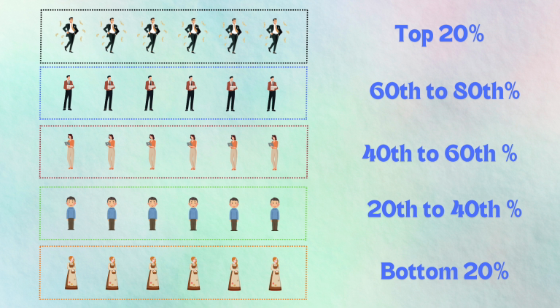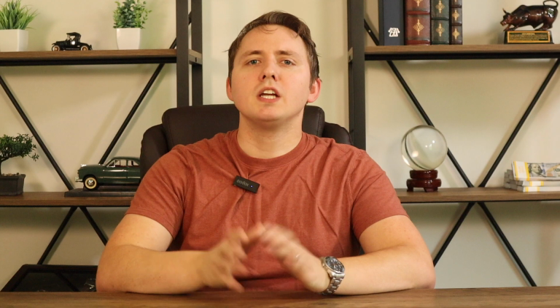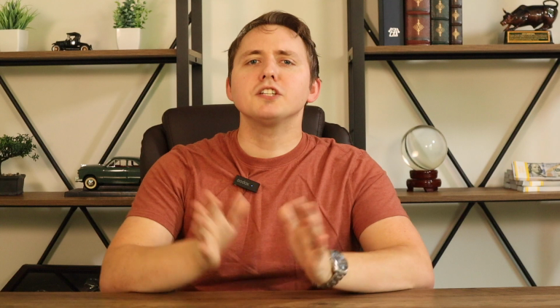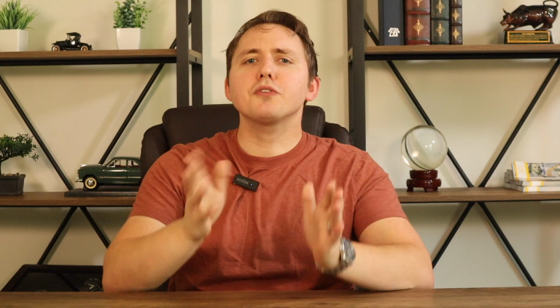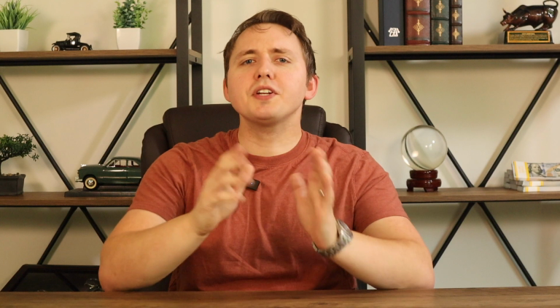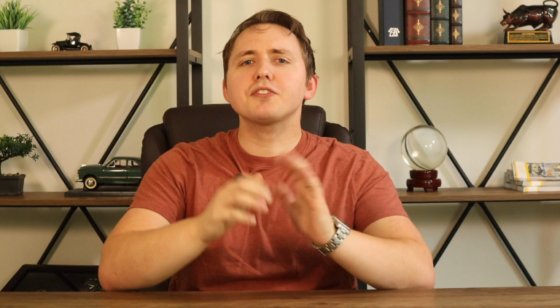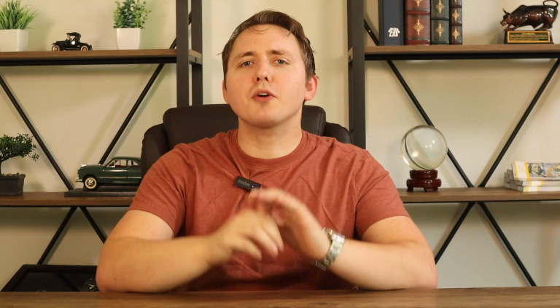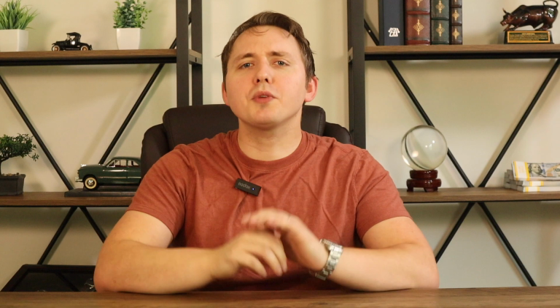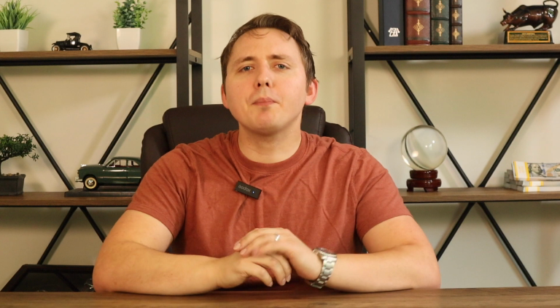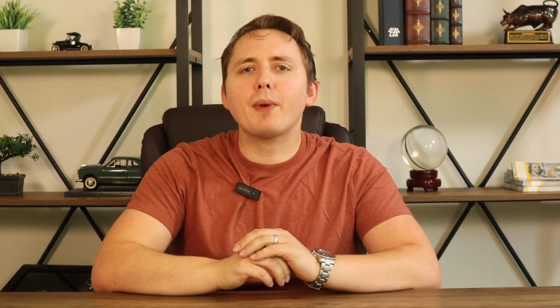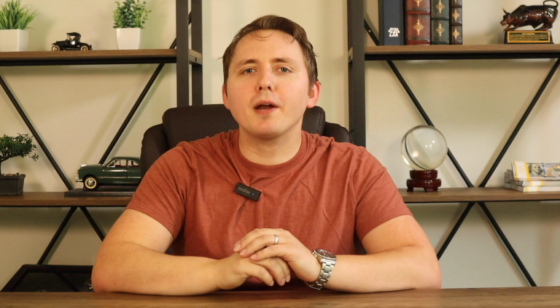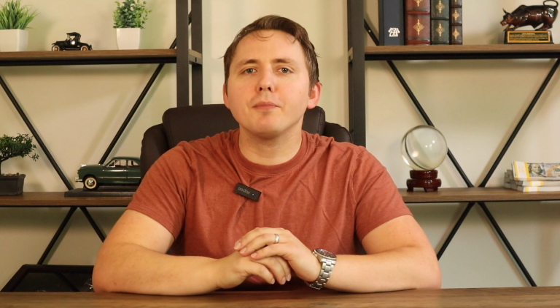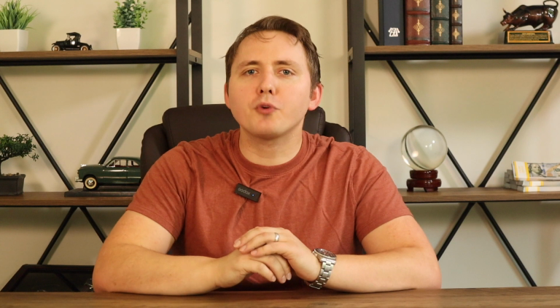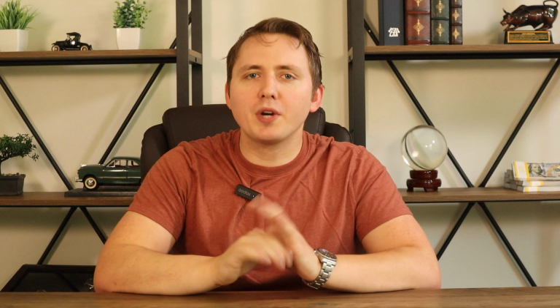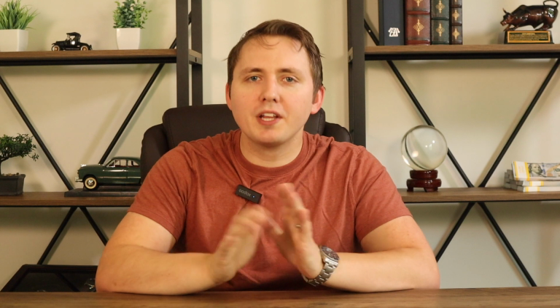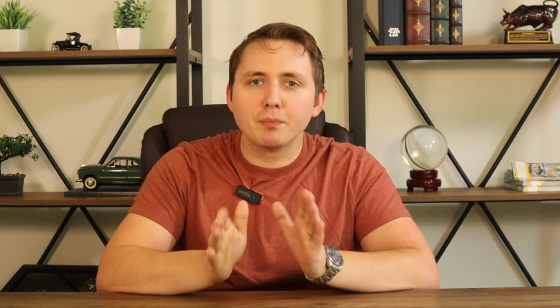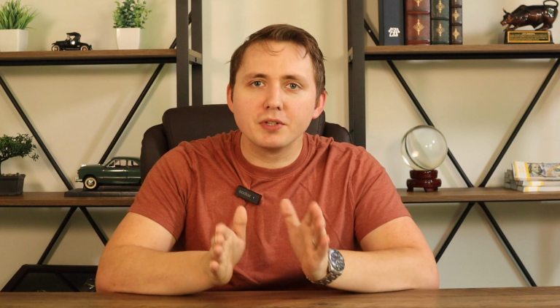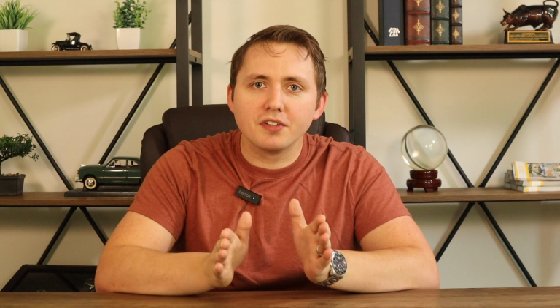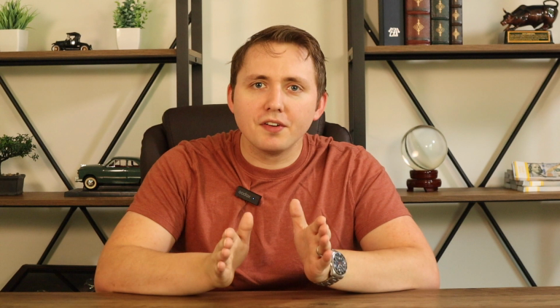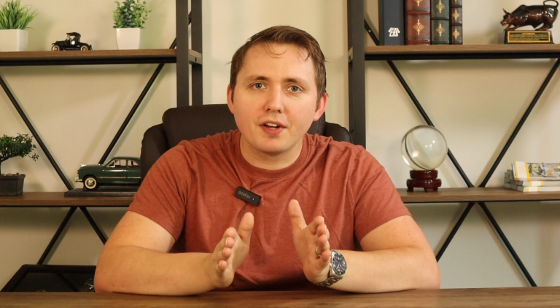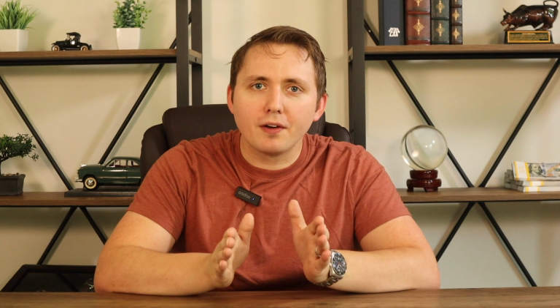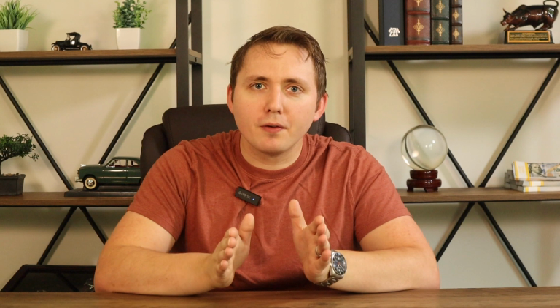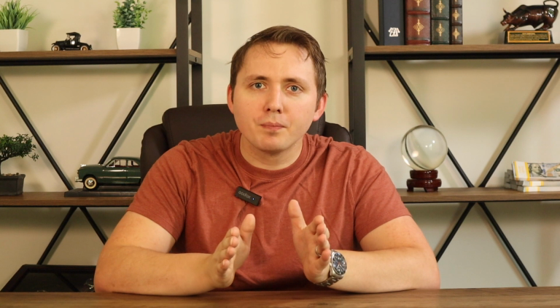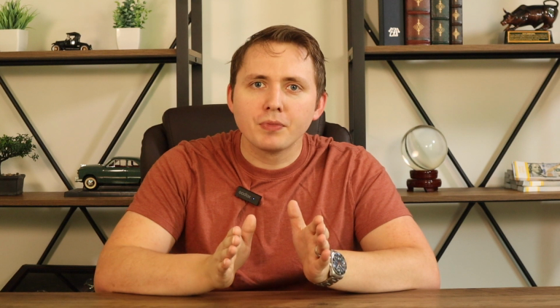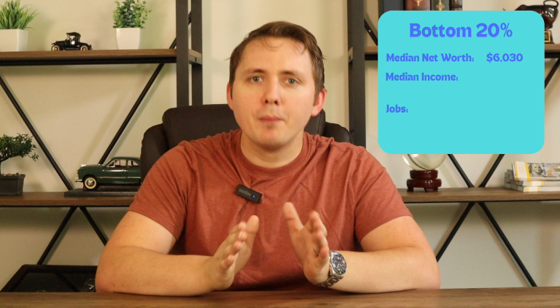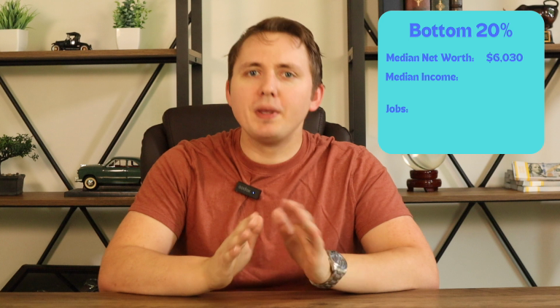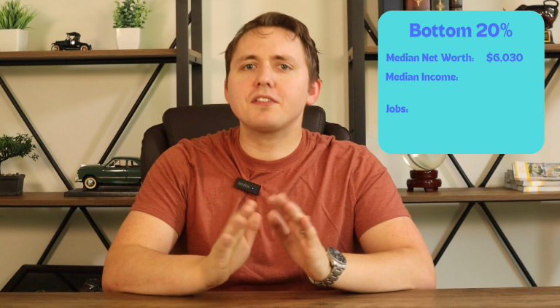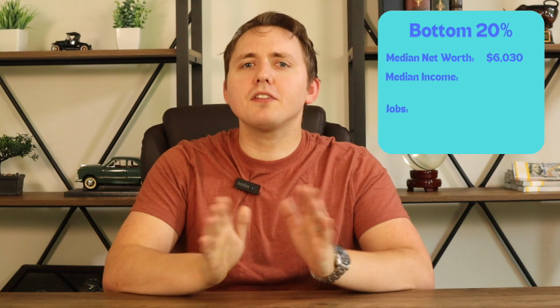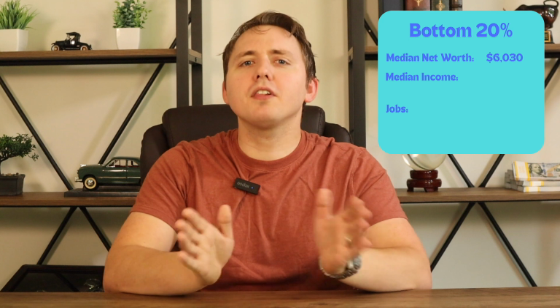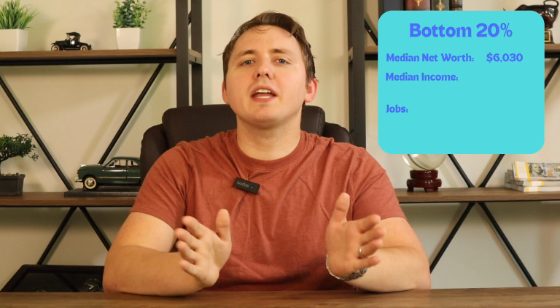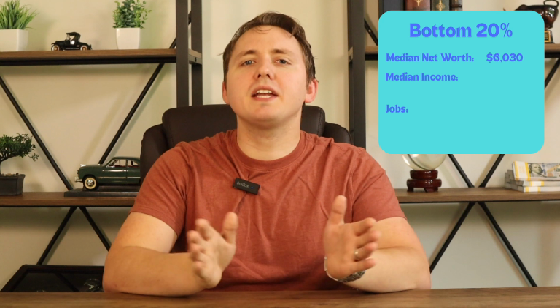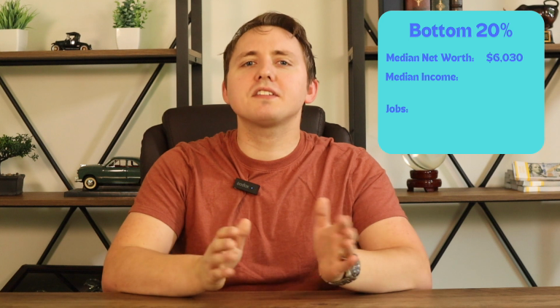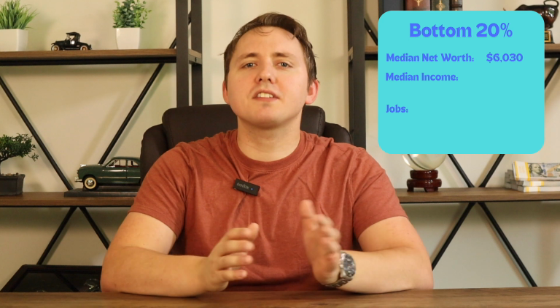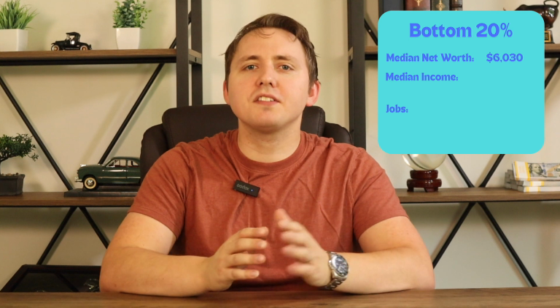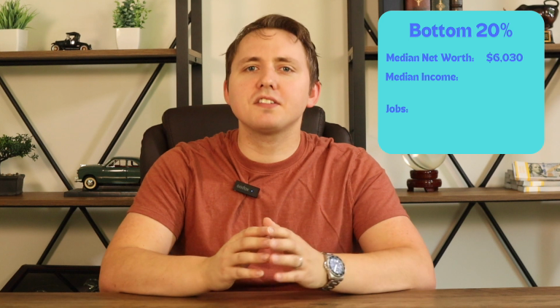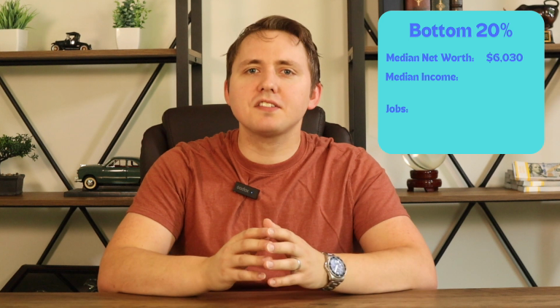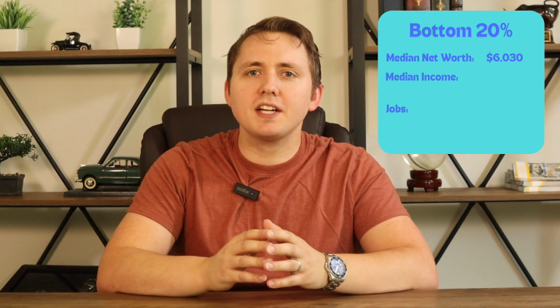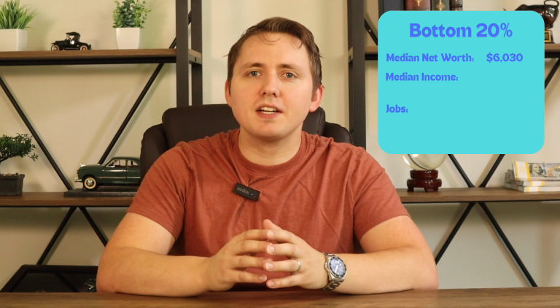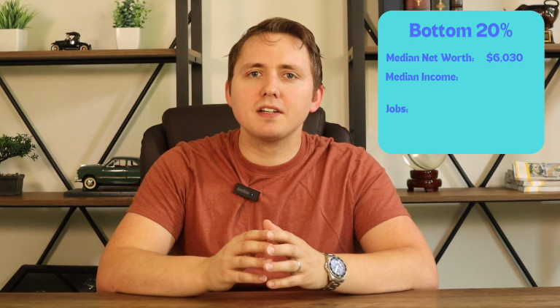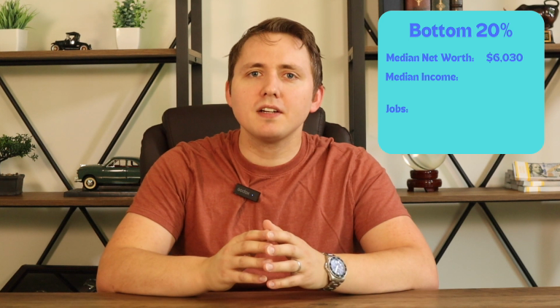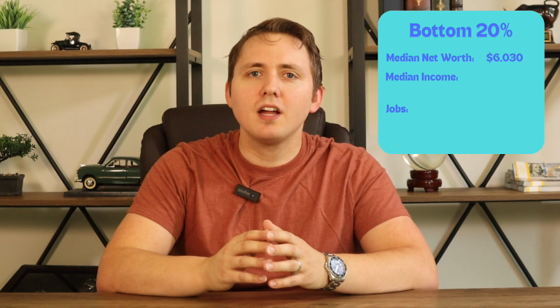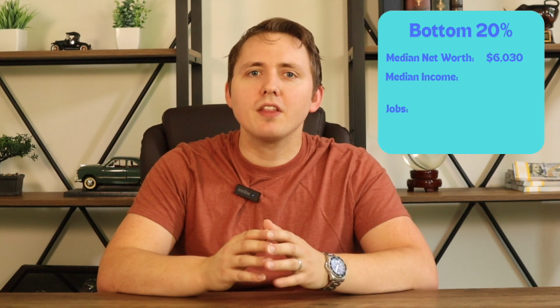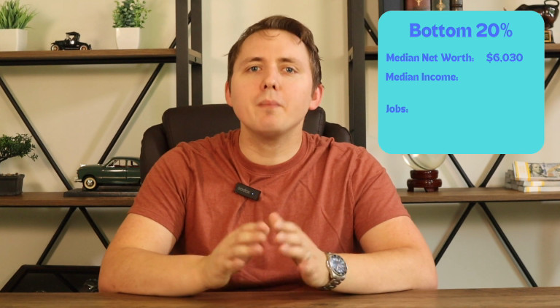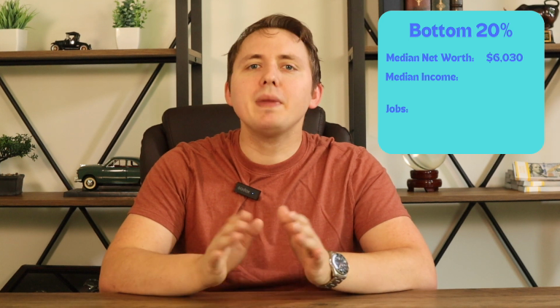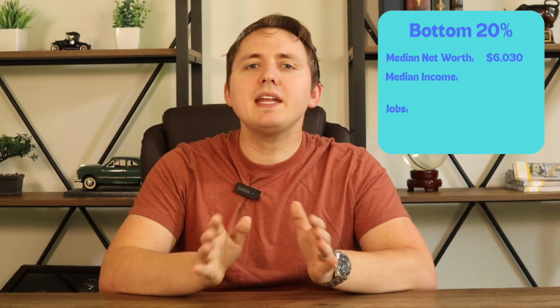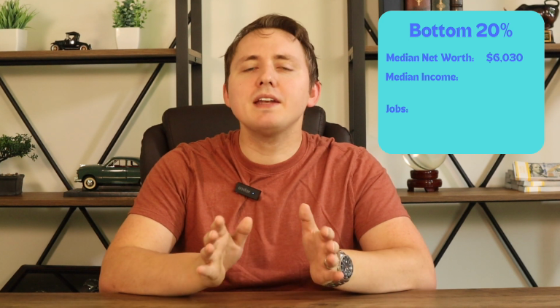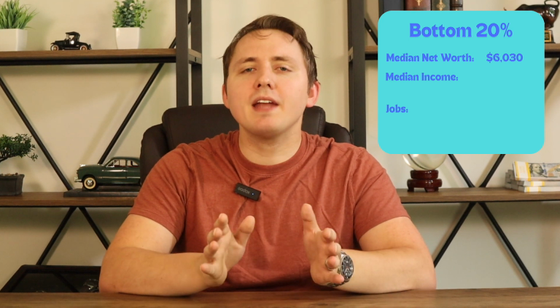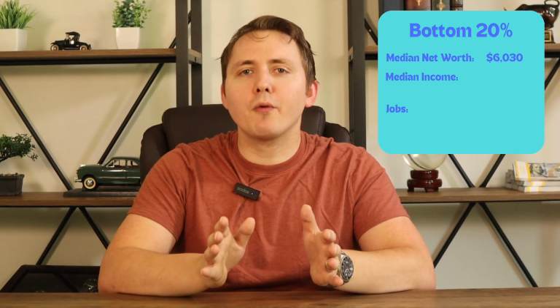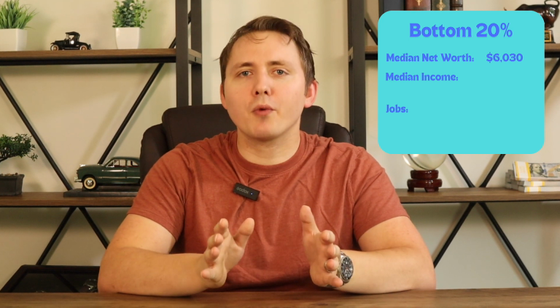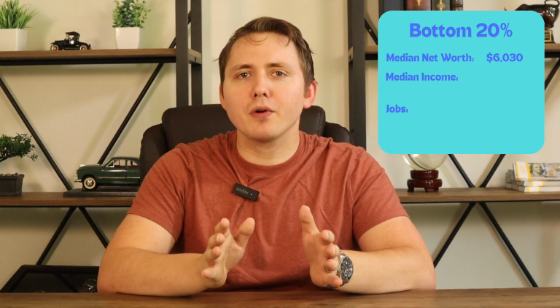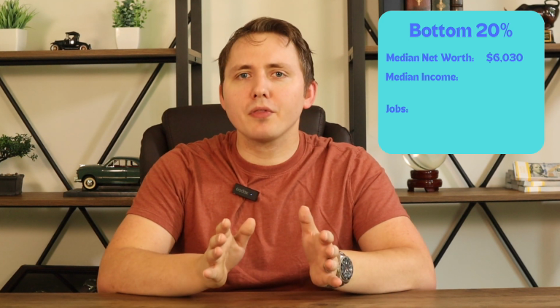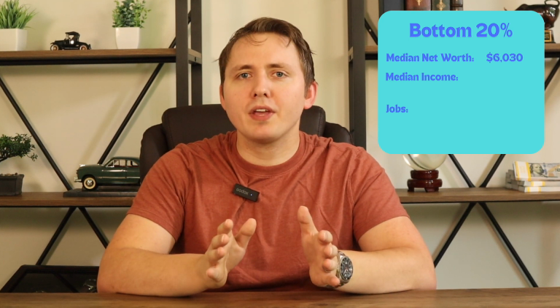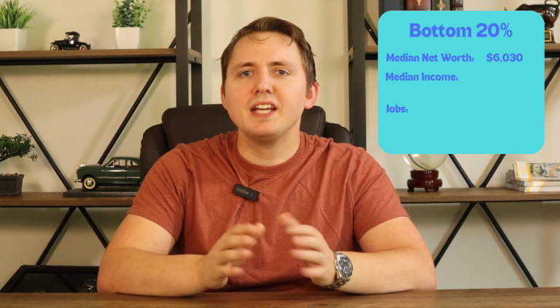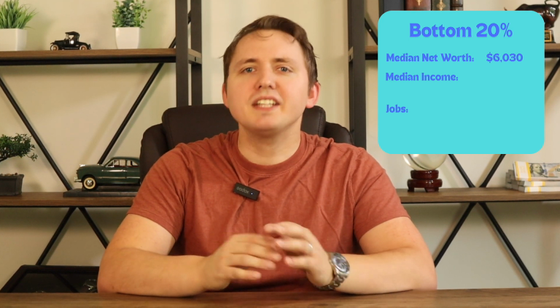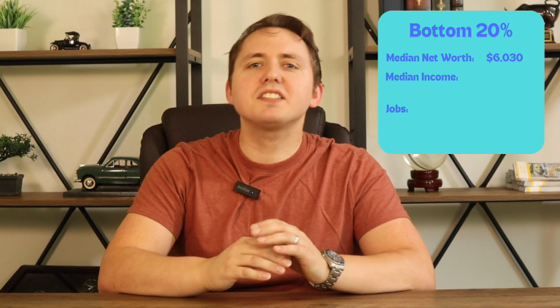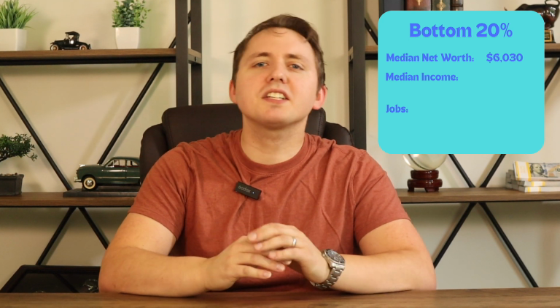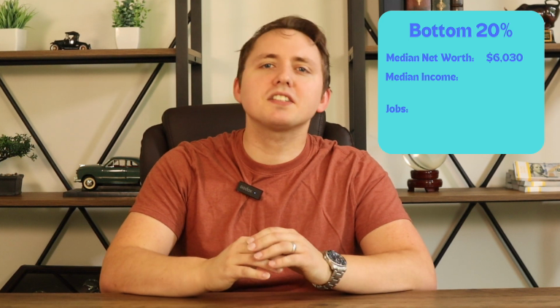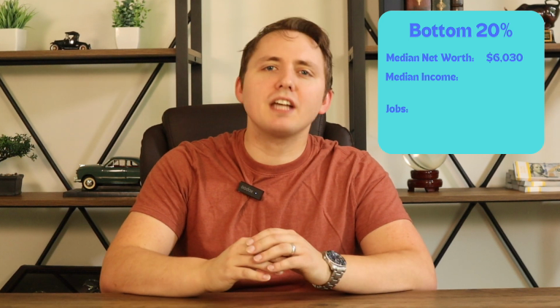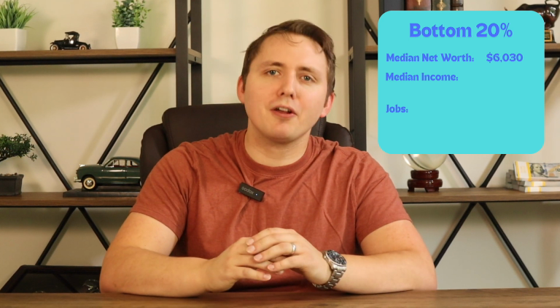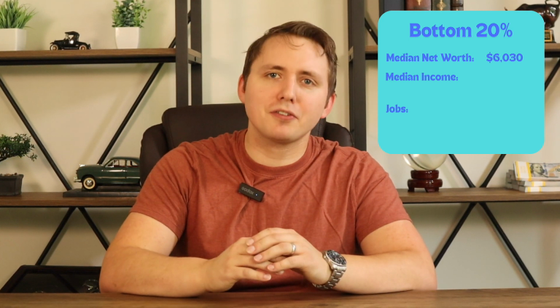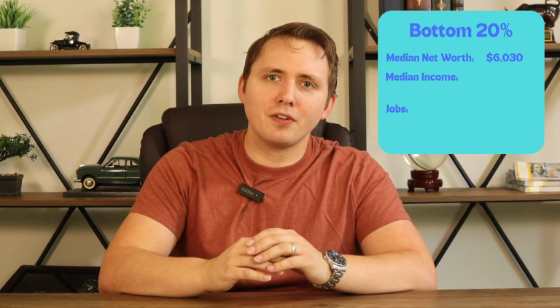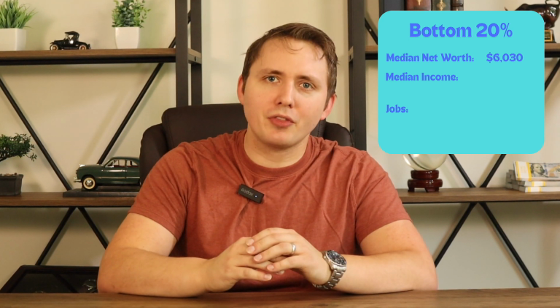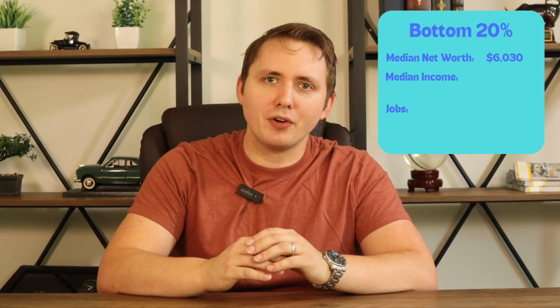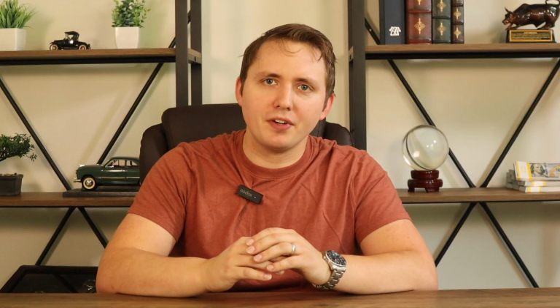If we start with the bottom 20th percentile, based on the latest Census data, the median net worth is $6,030.